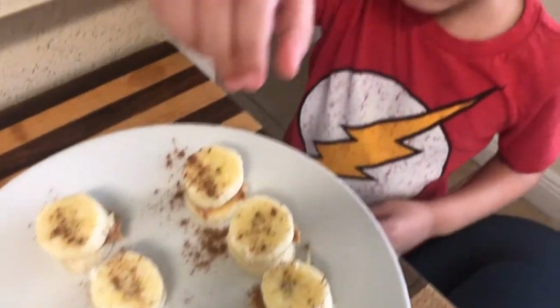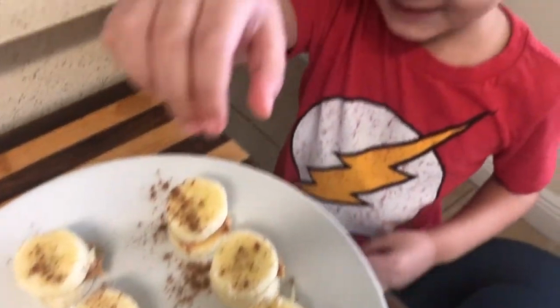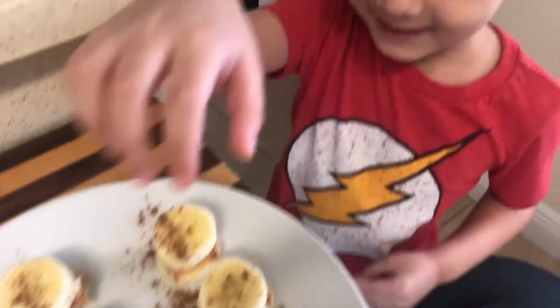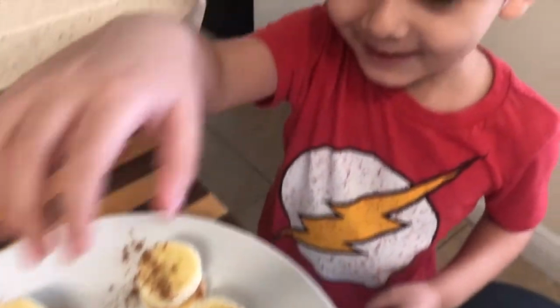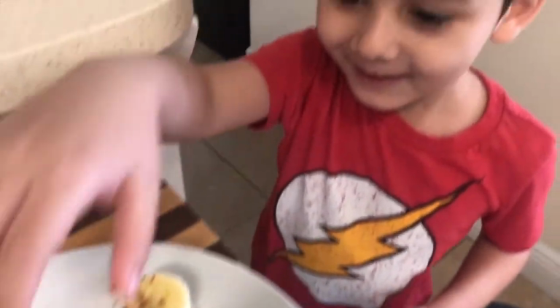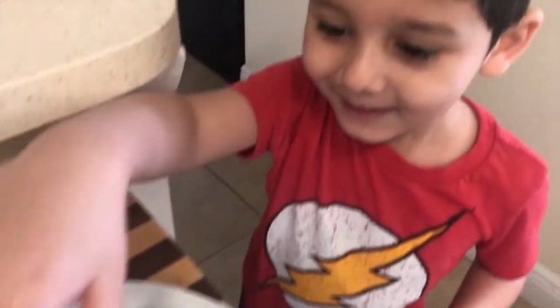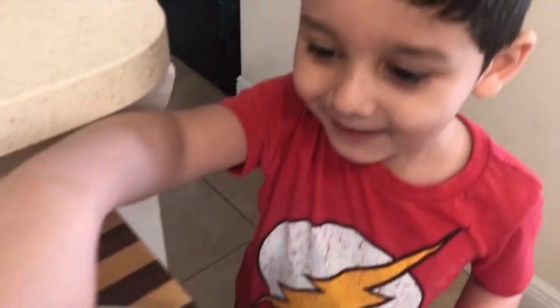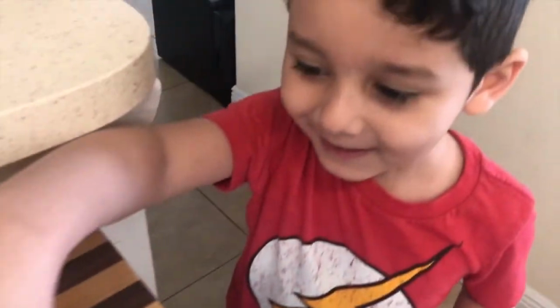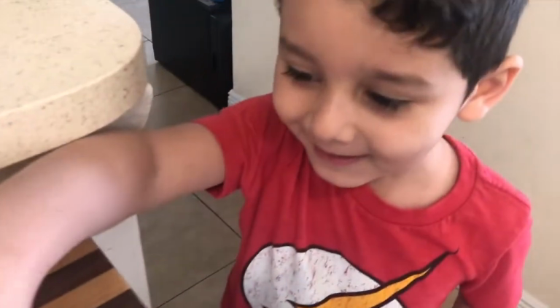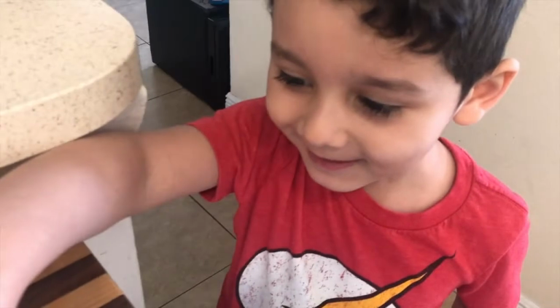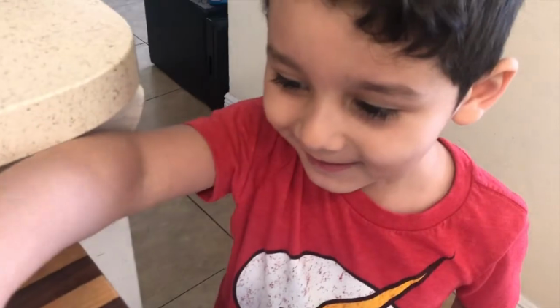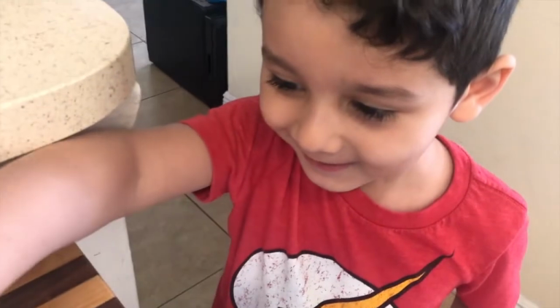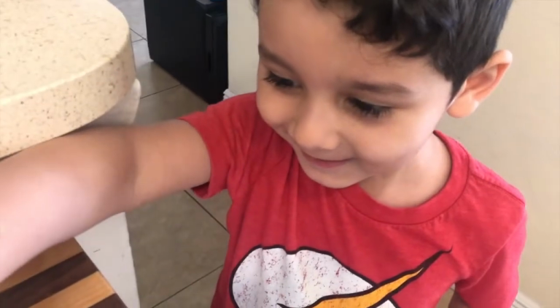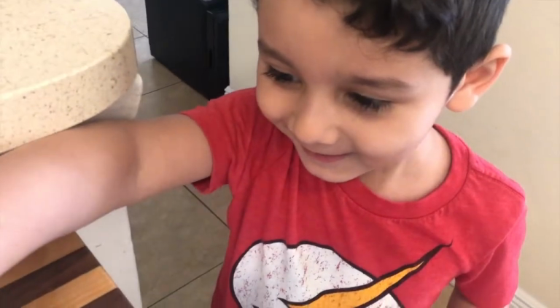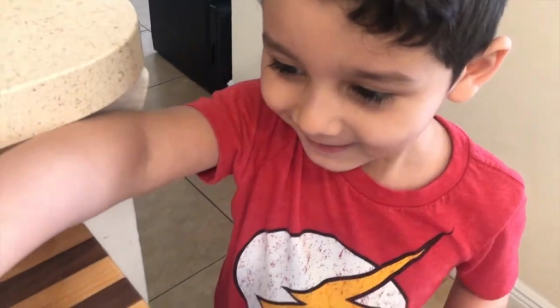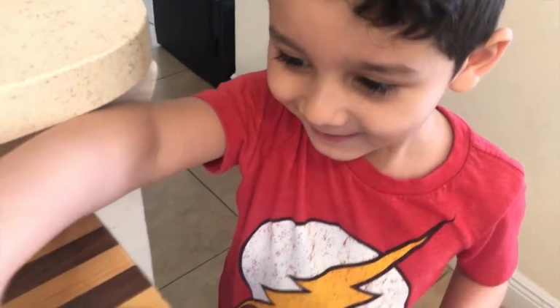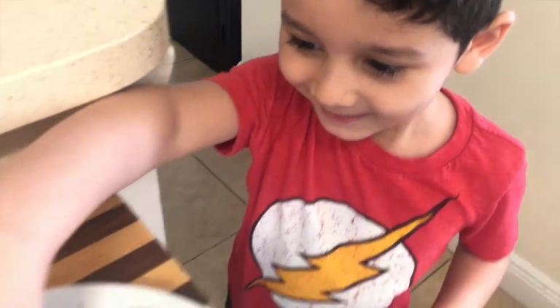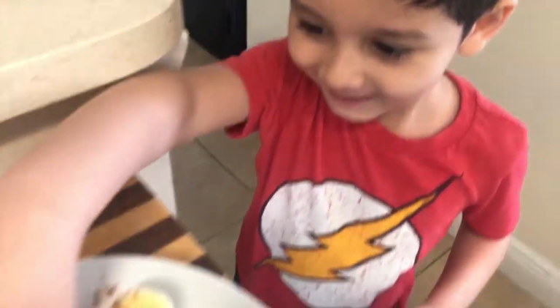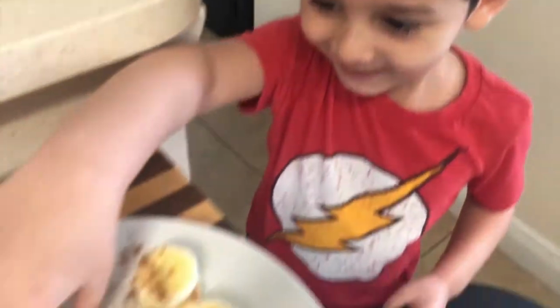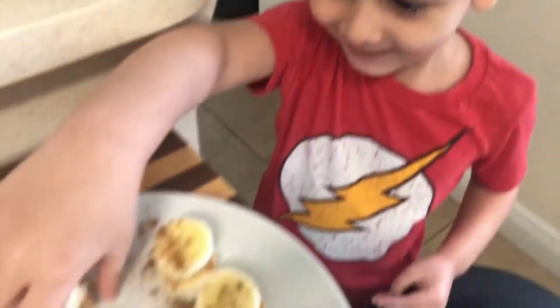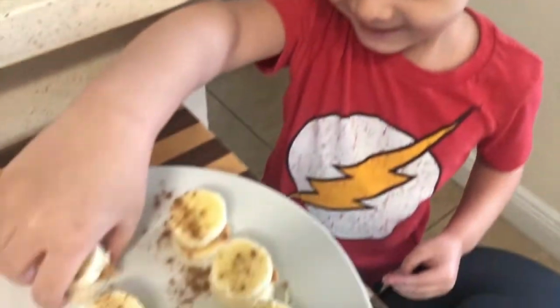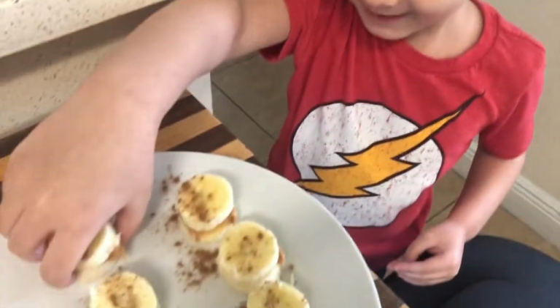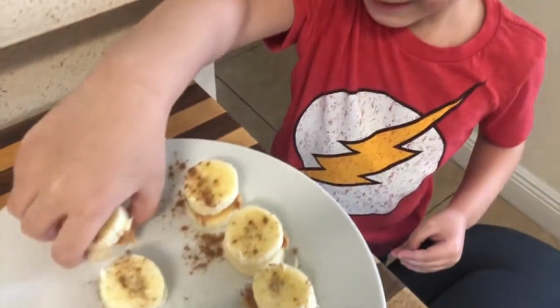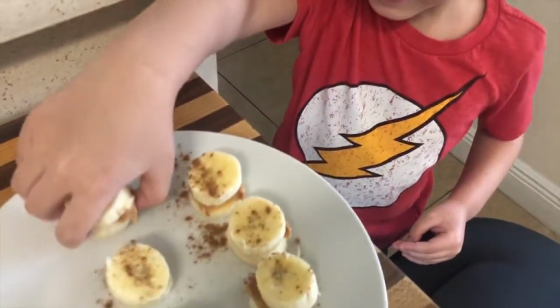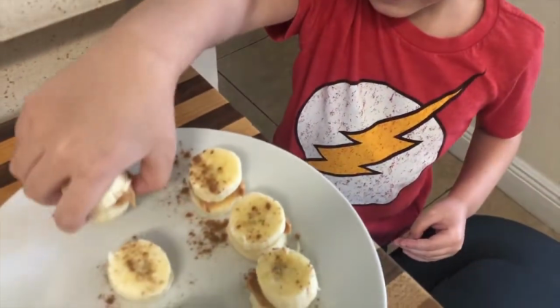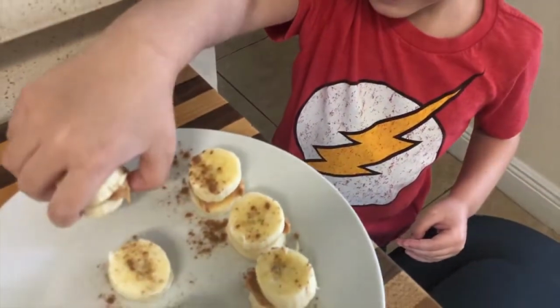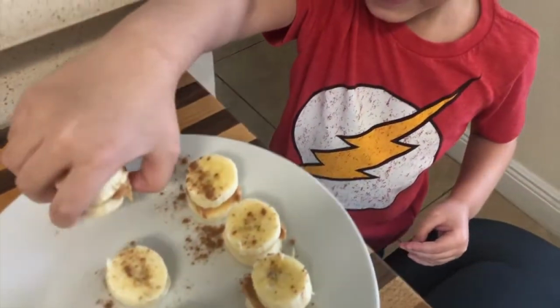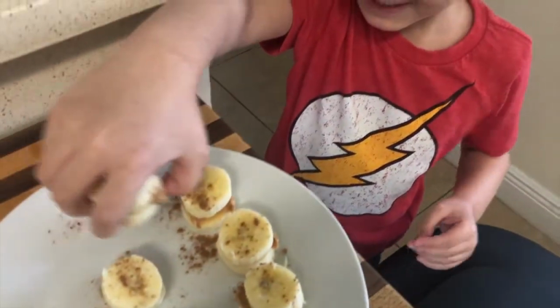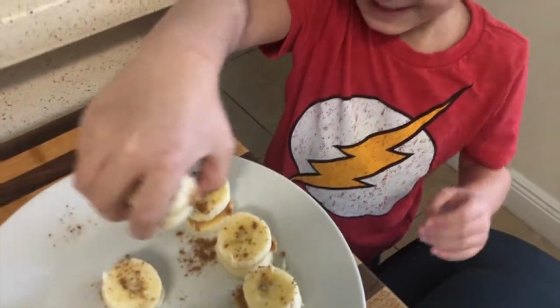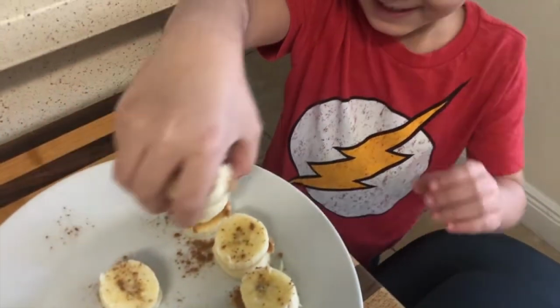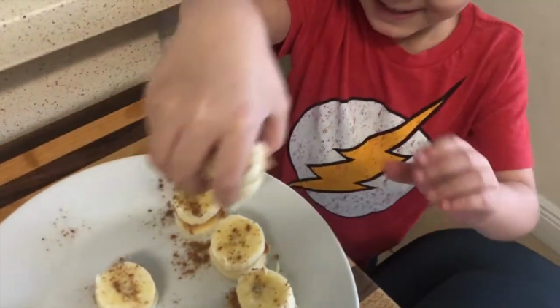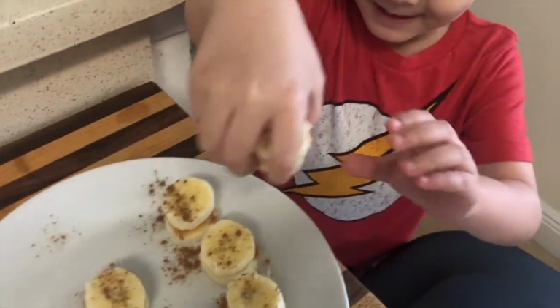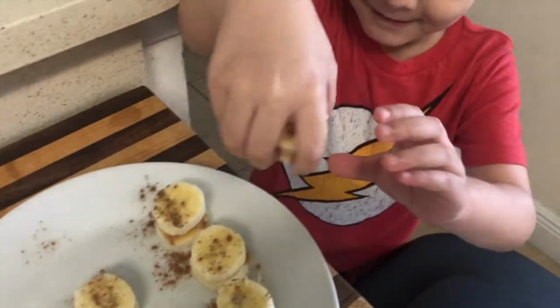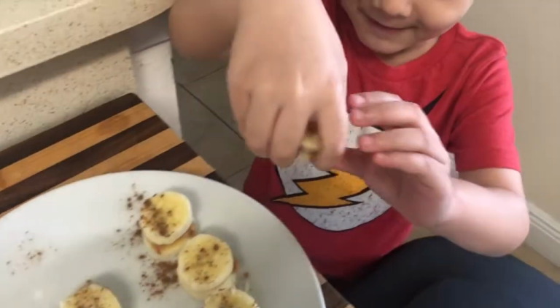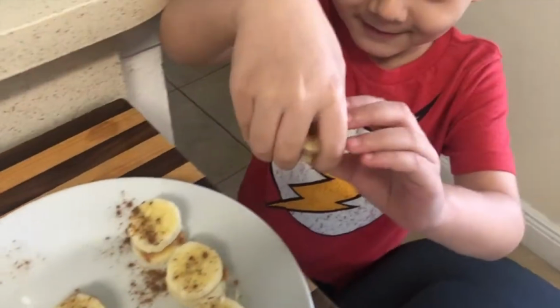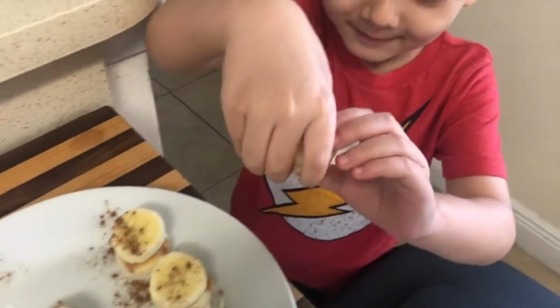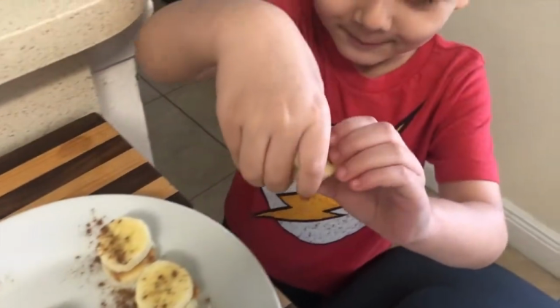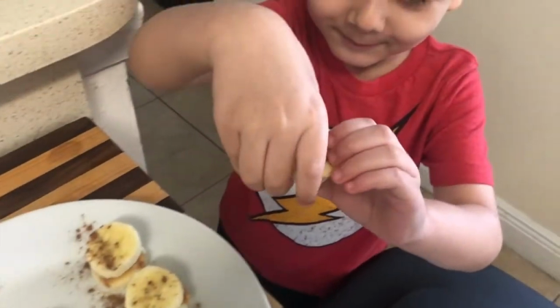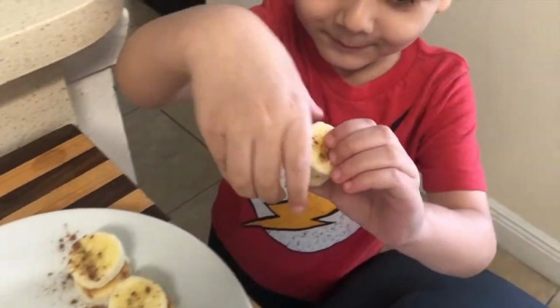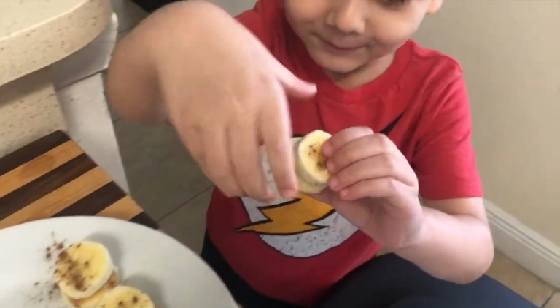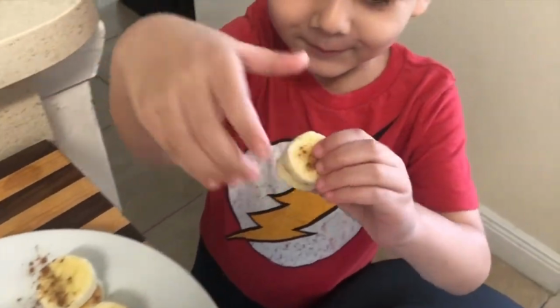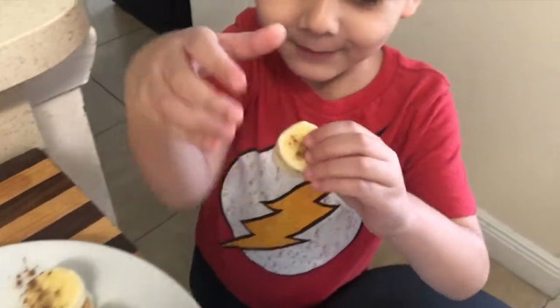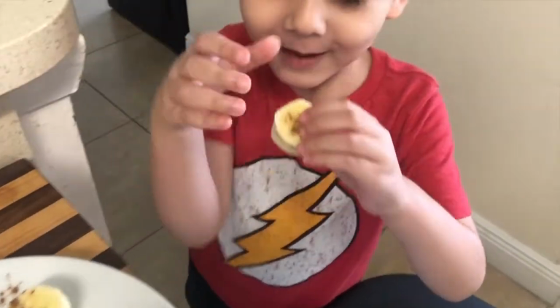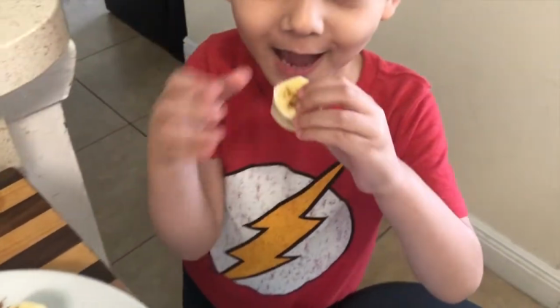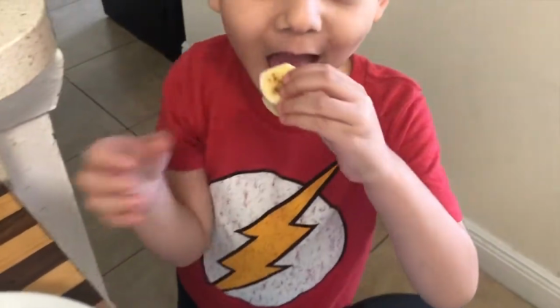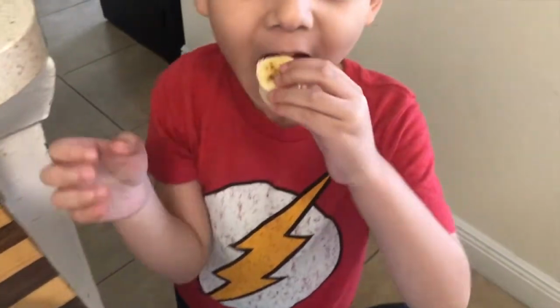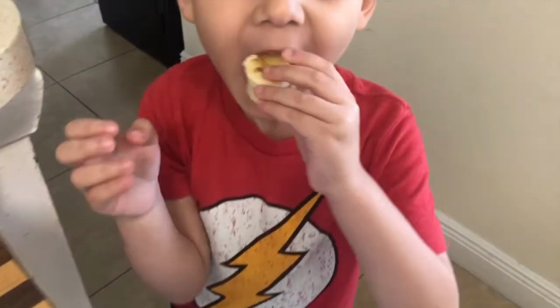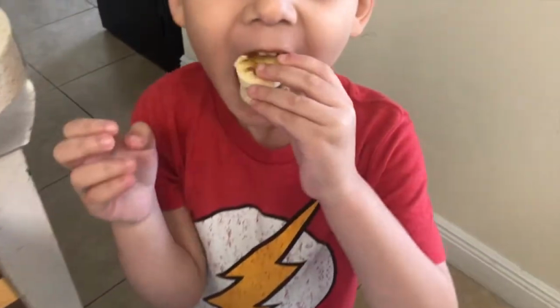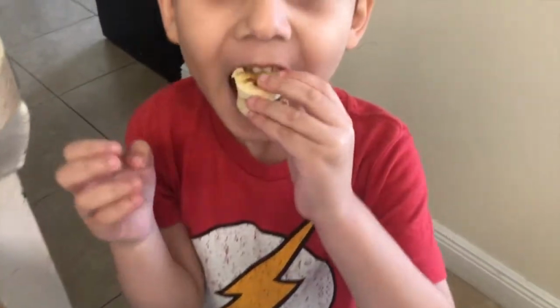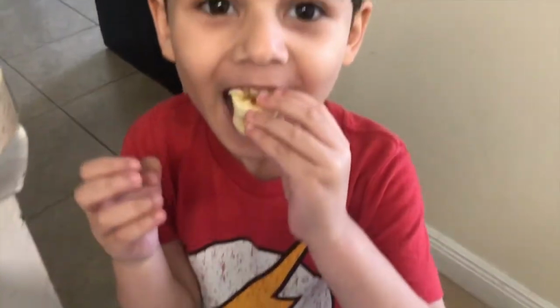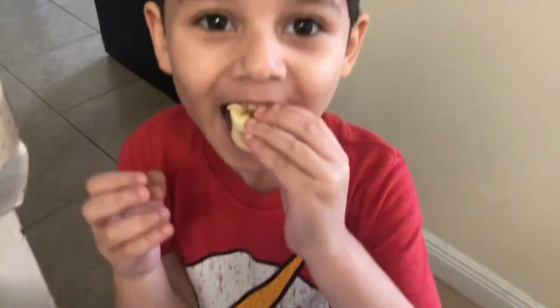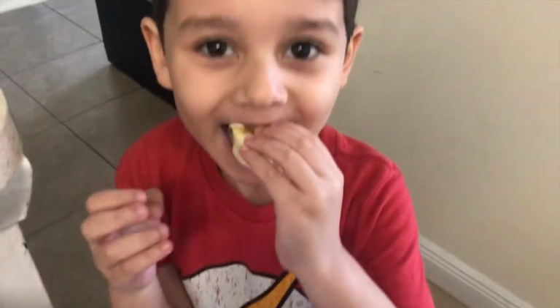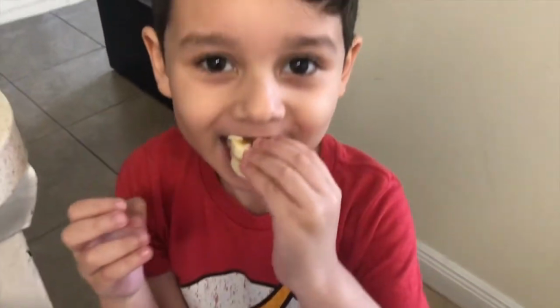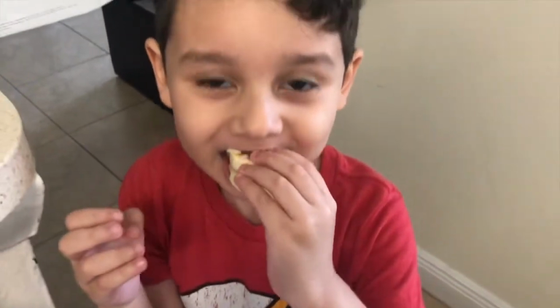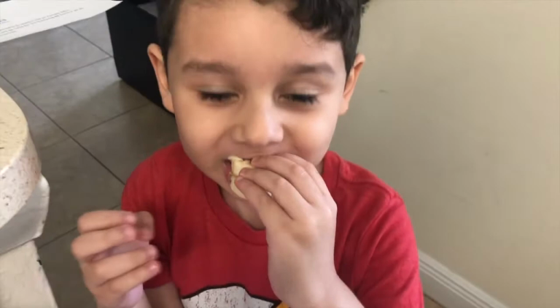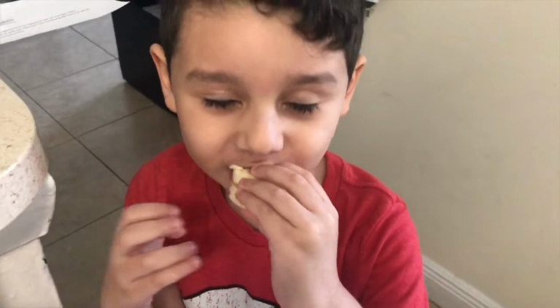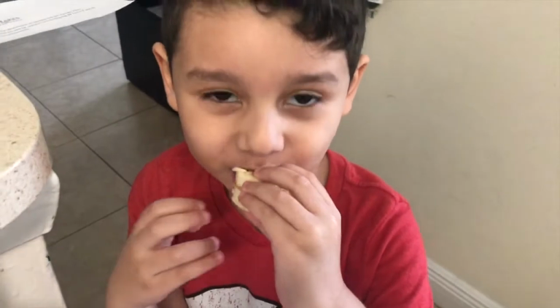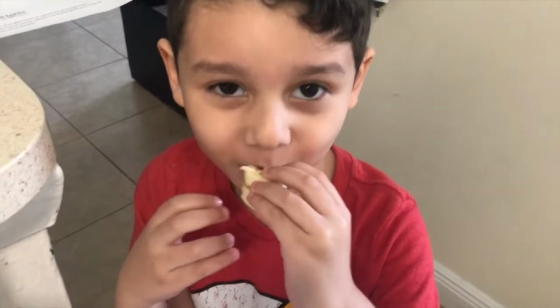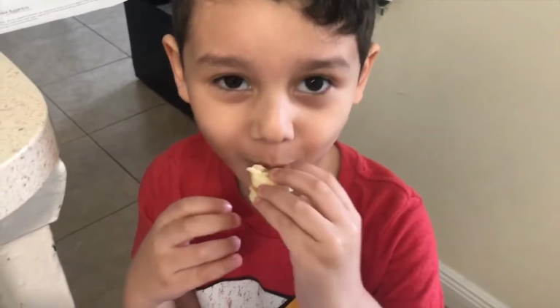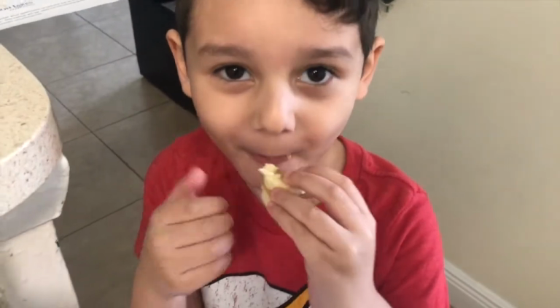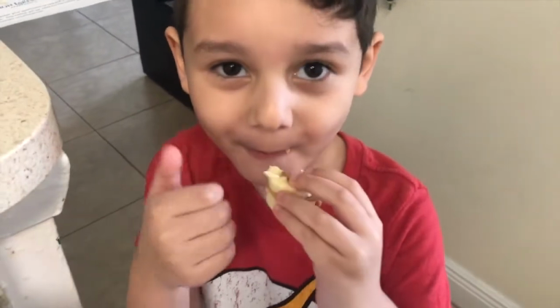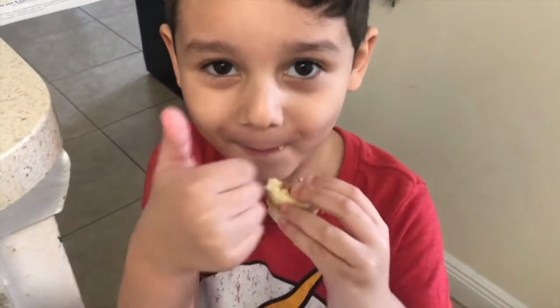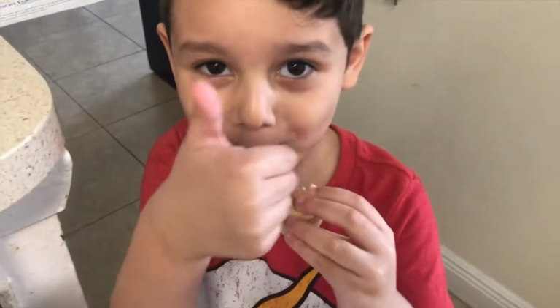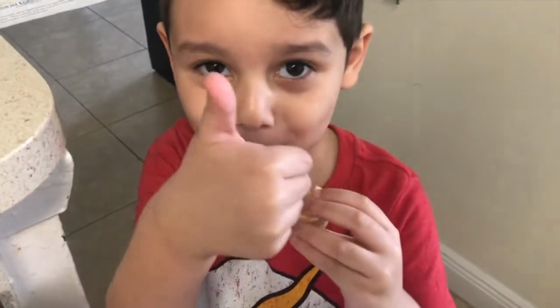This snack was supposed to be for me since he already had his. But mom life — if you're a mommy, then you know exactly what I'm talking about.